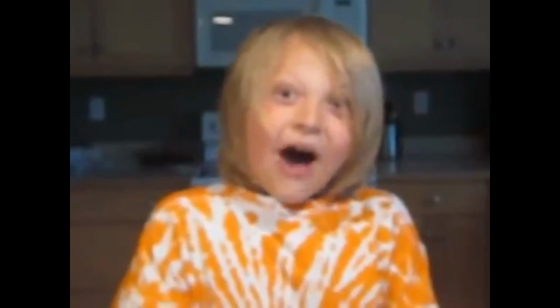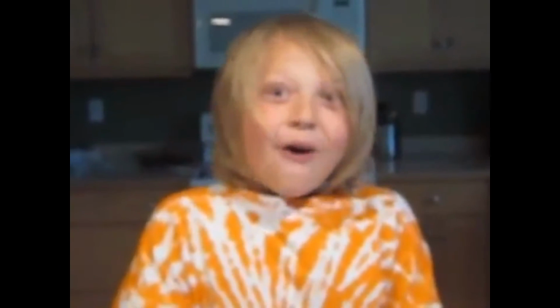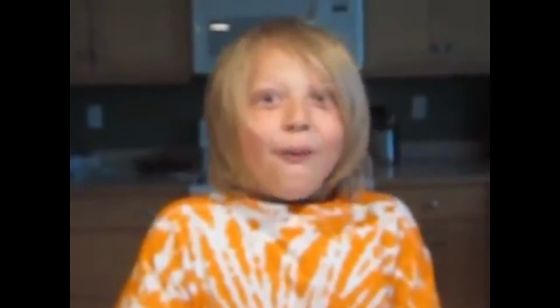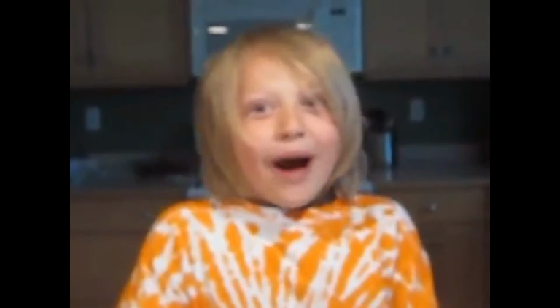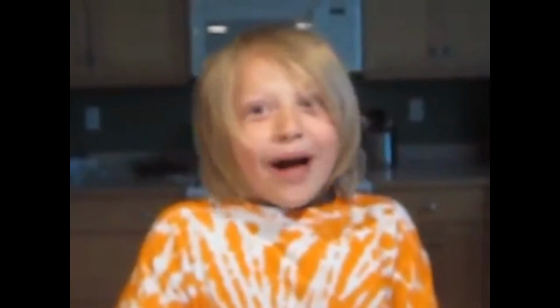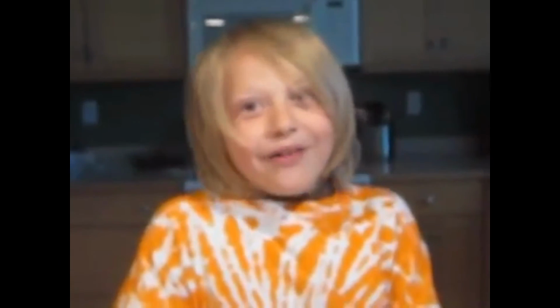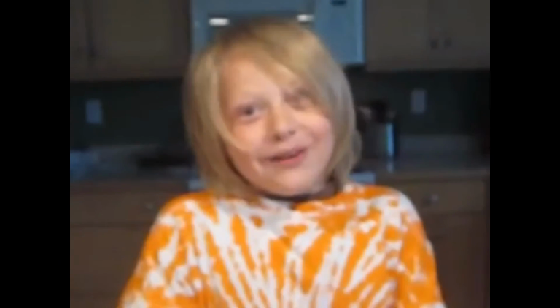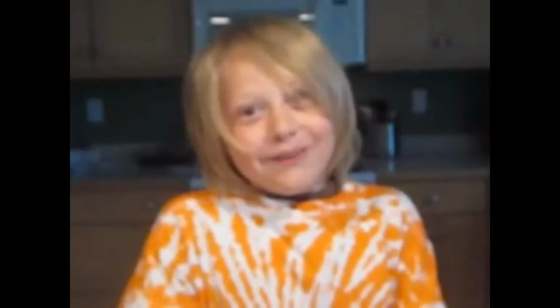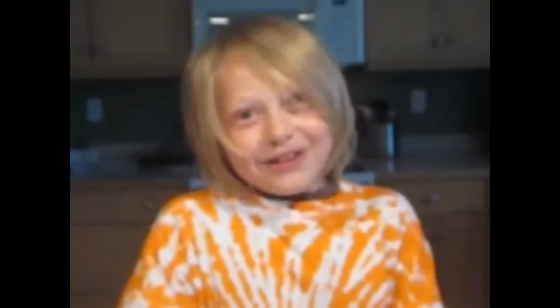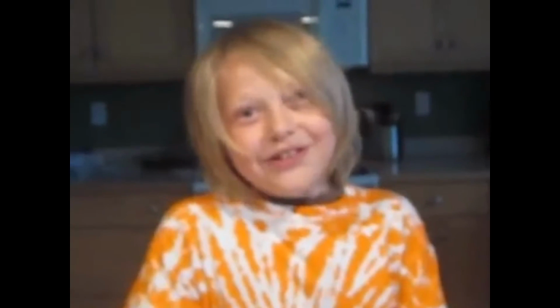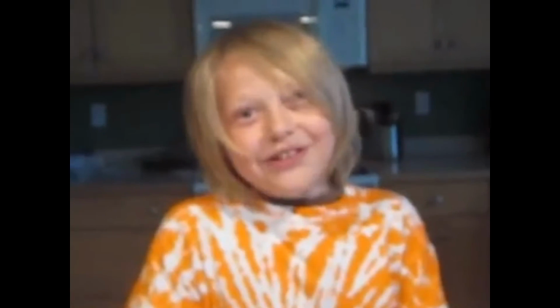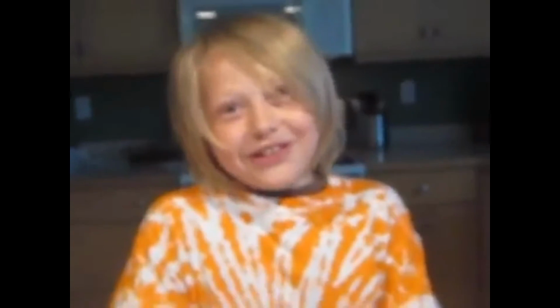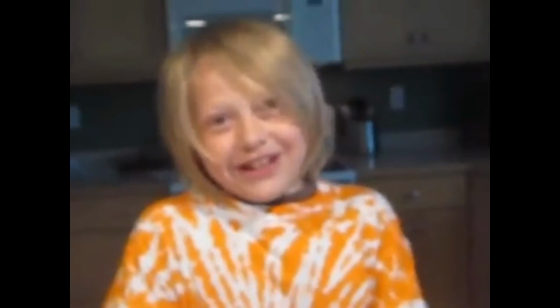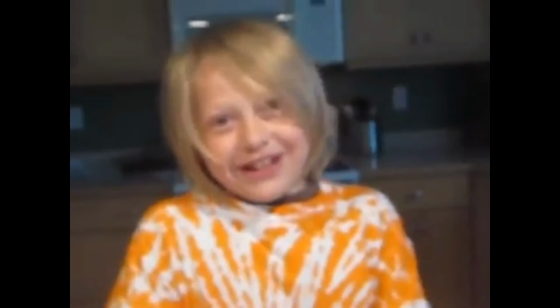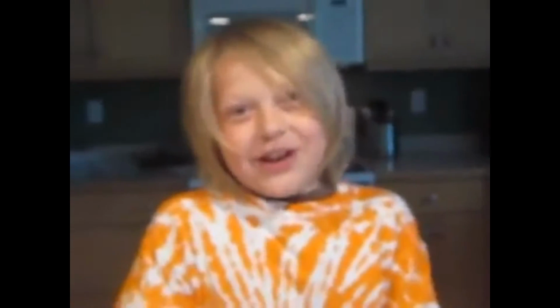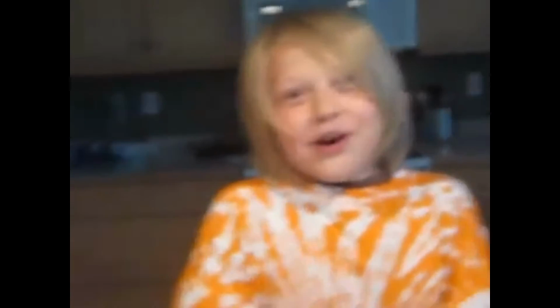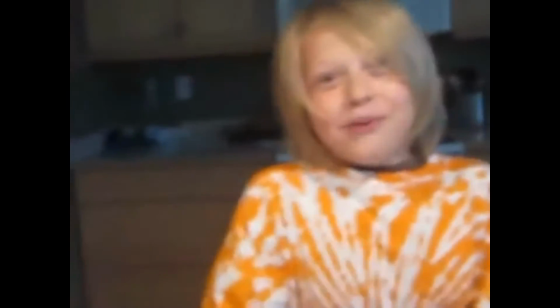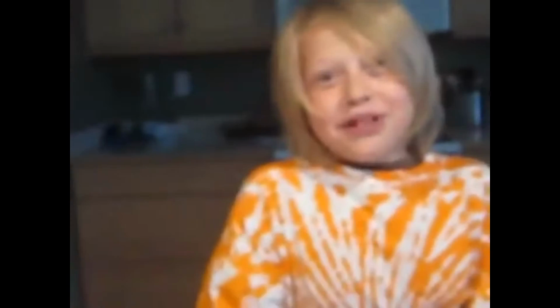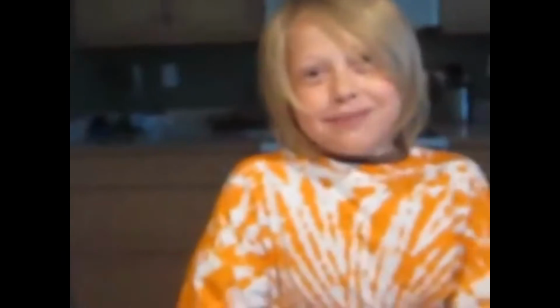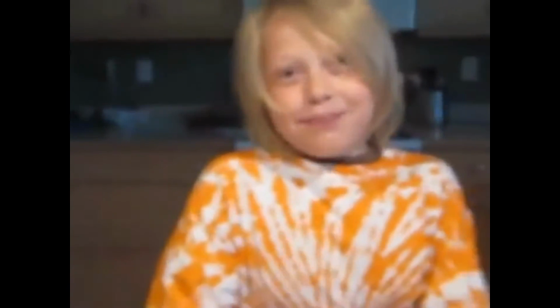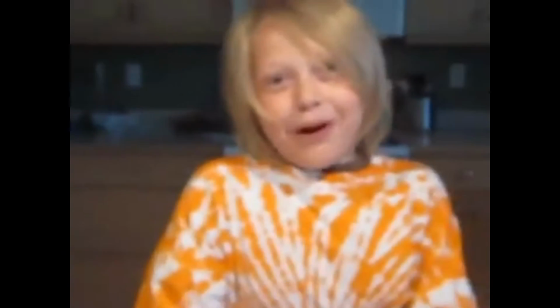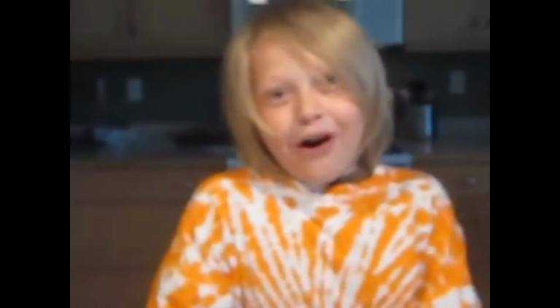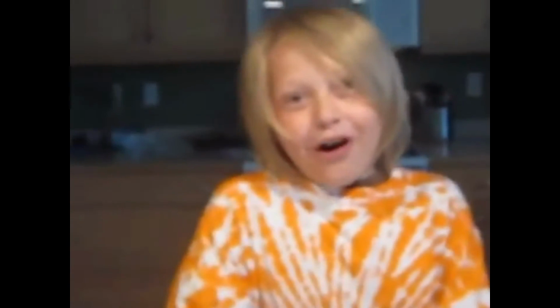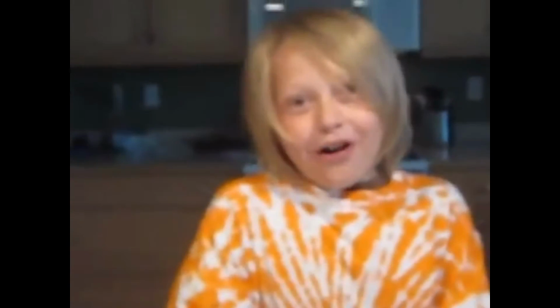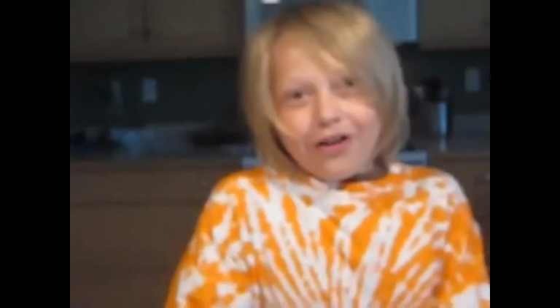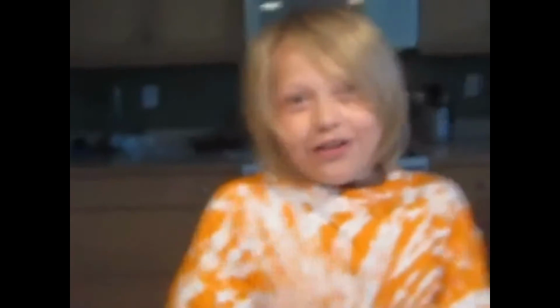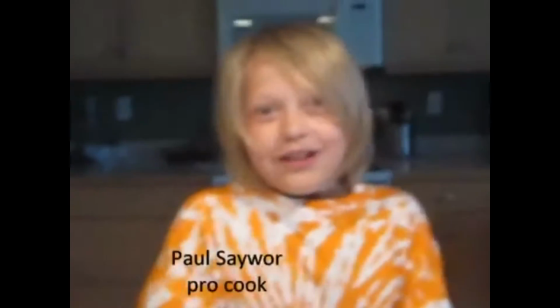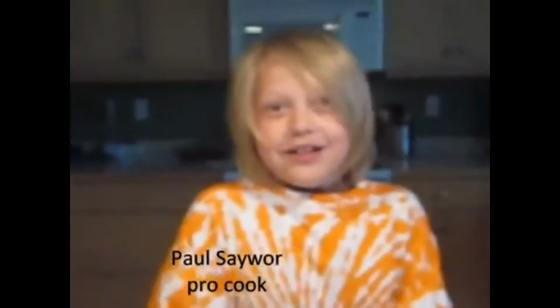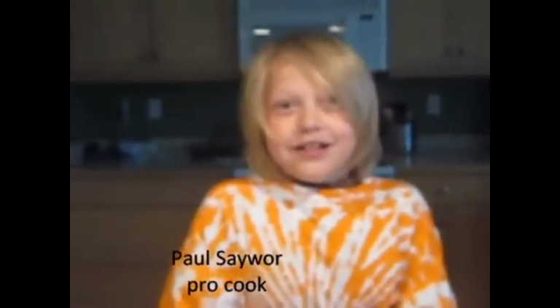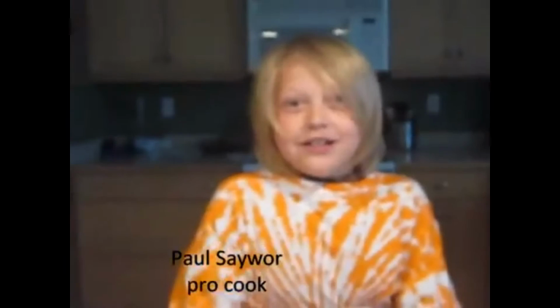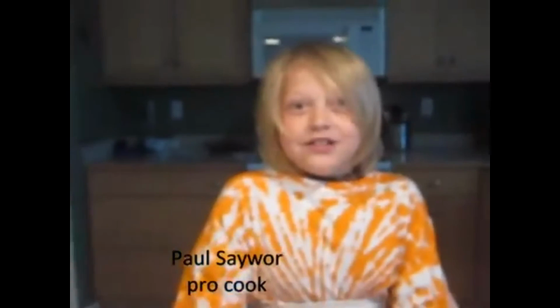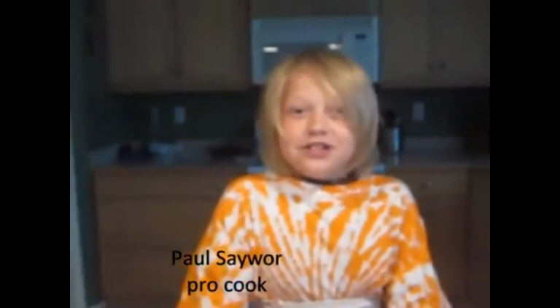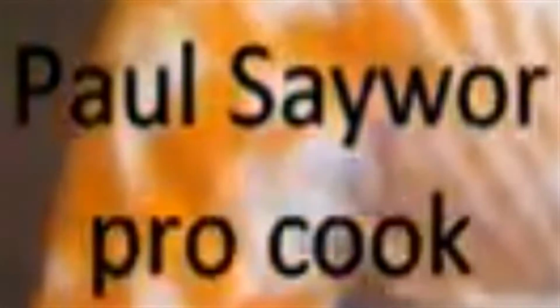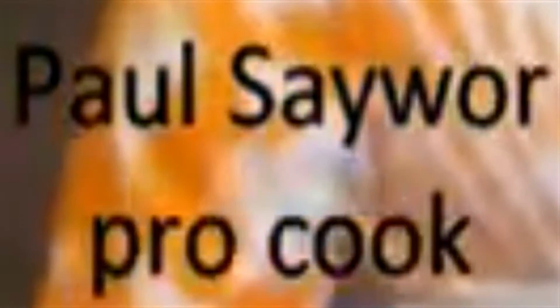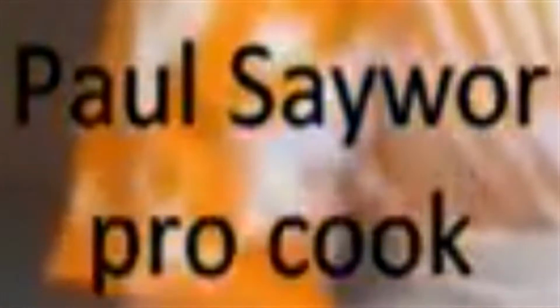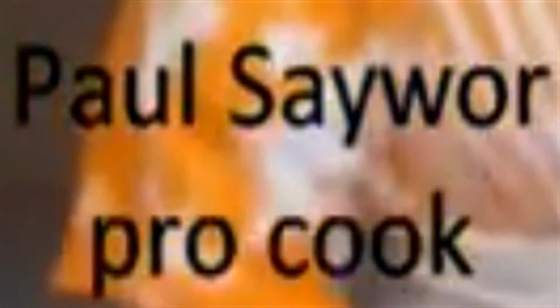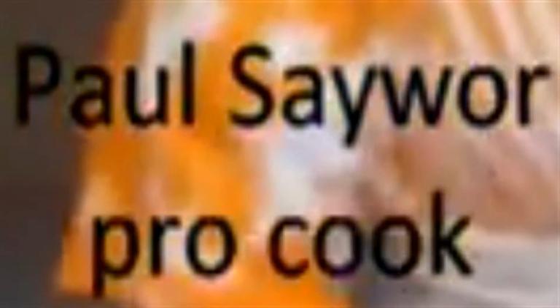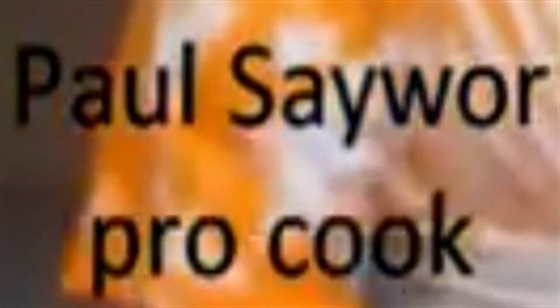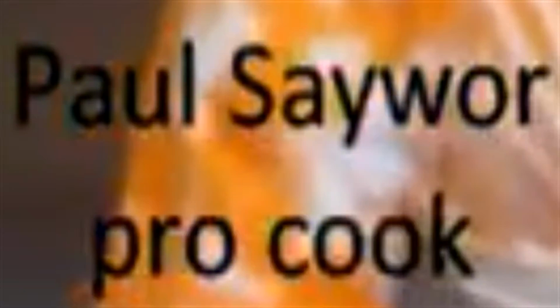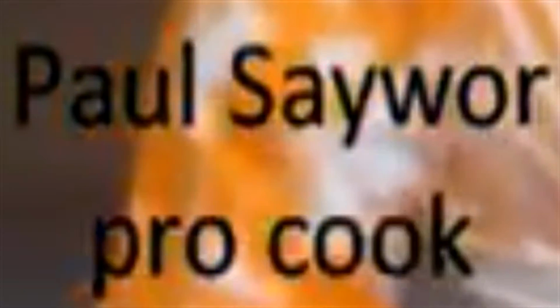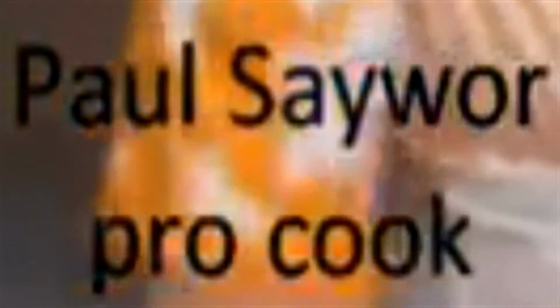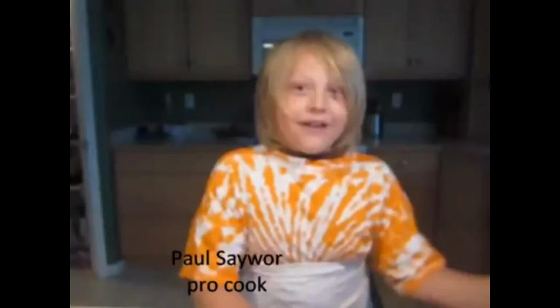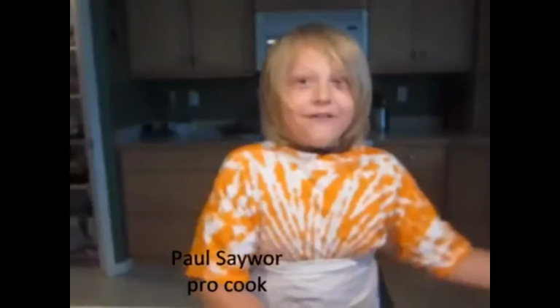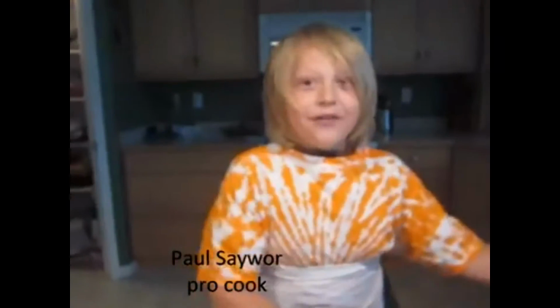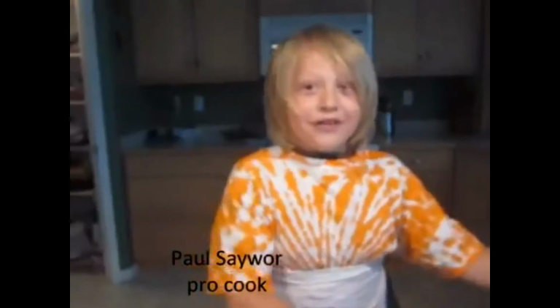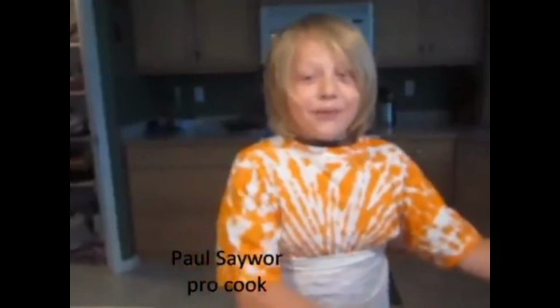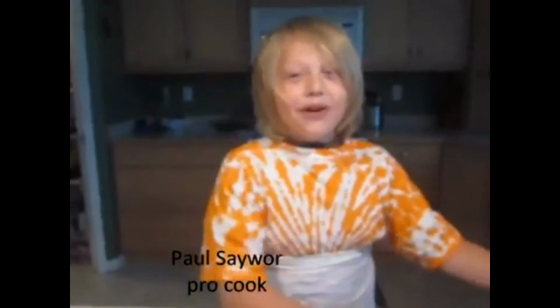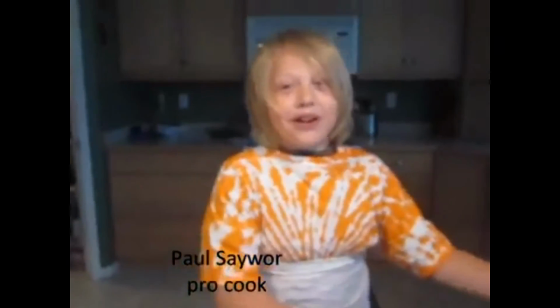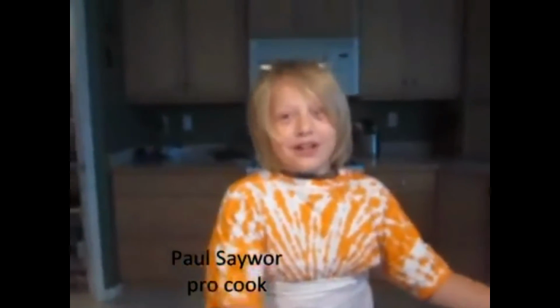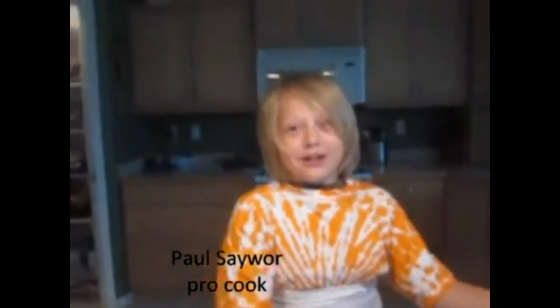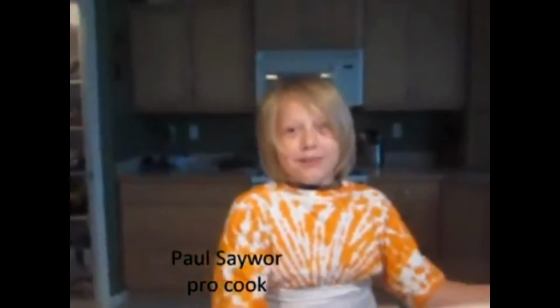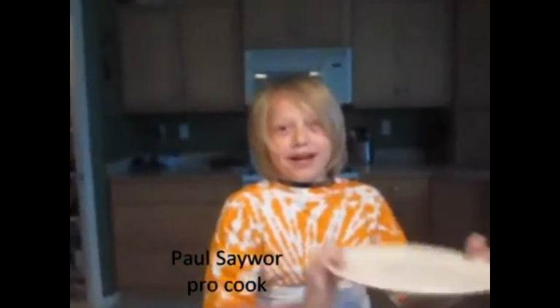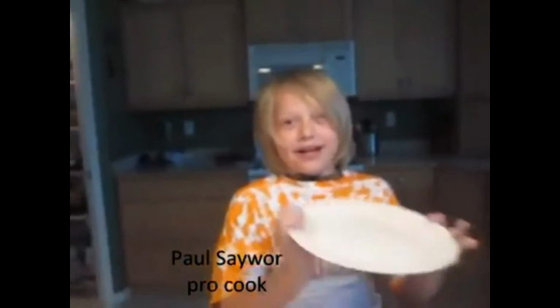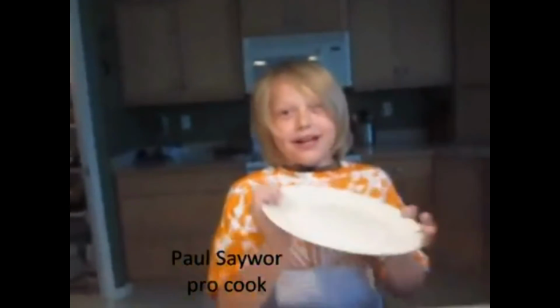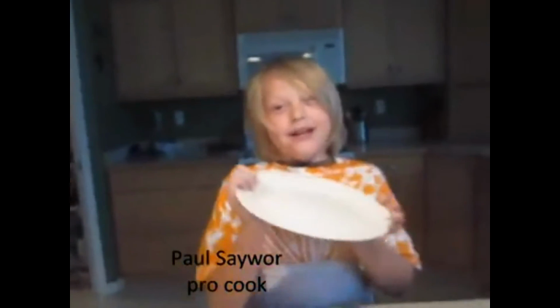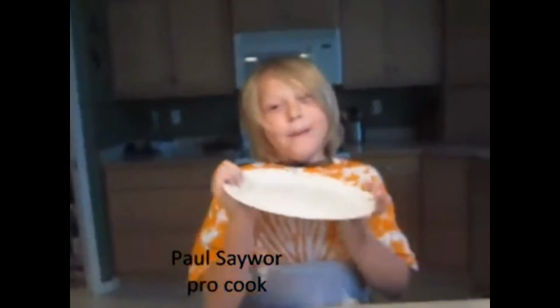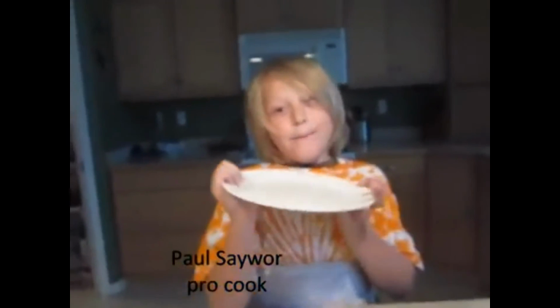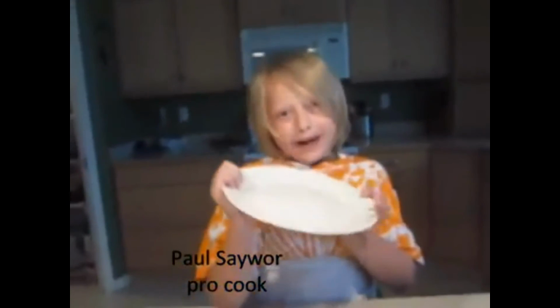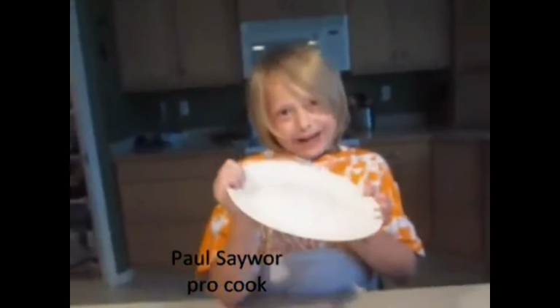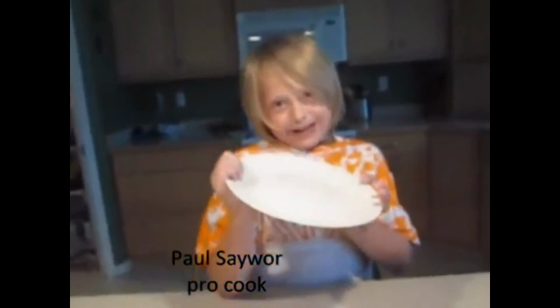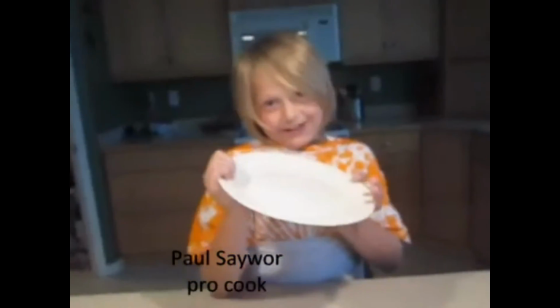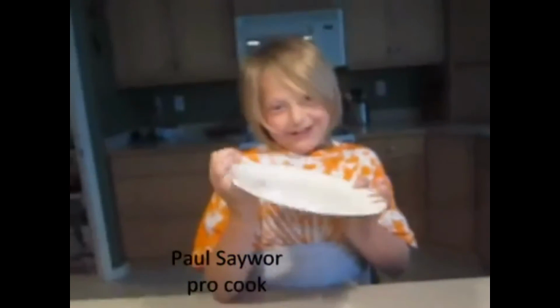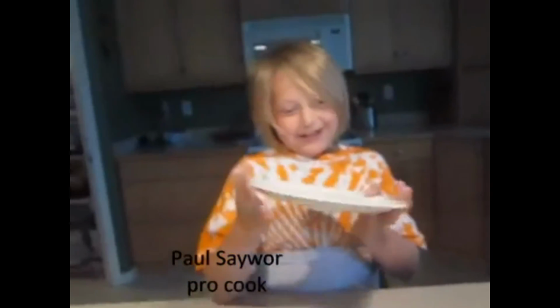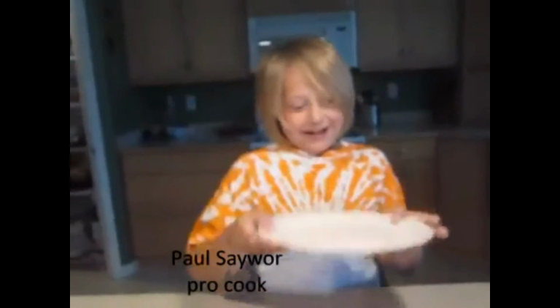Welcome to Cooking with Paul Sawyer. We're going to make bacon today.